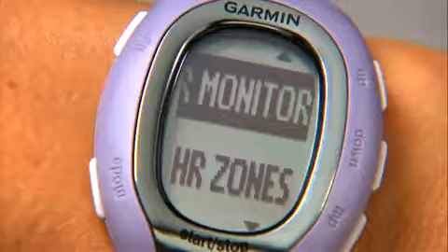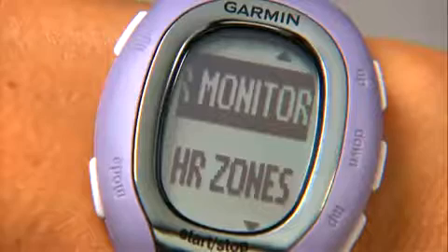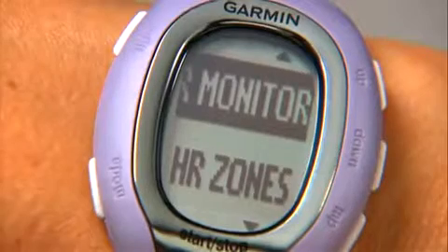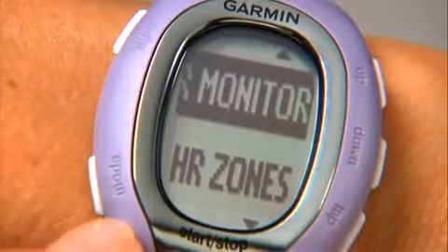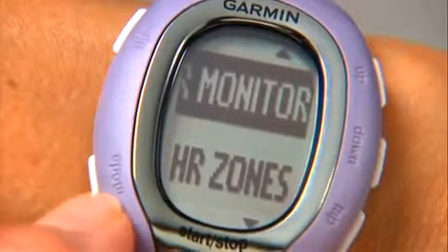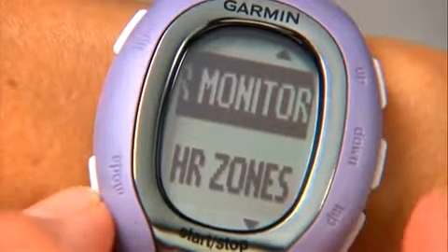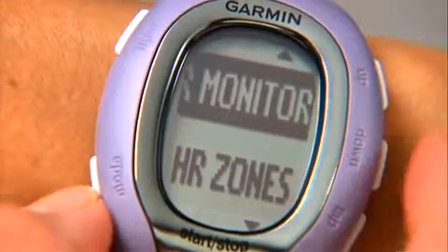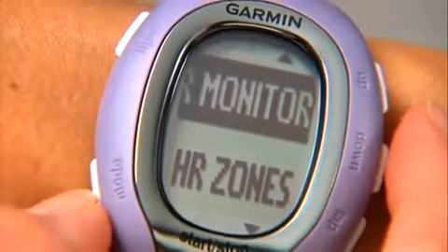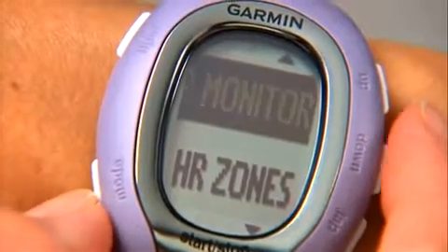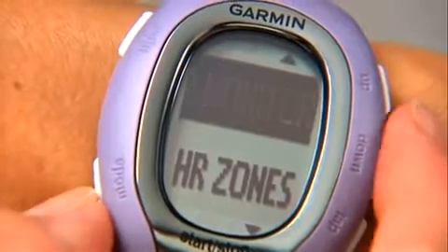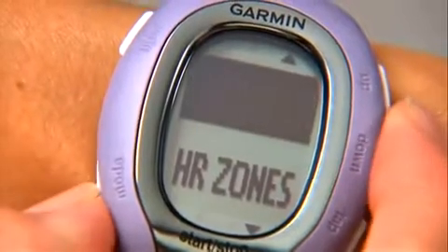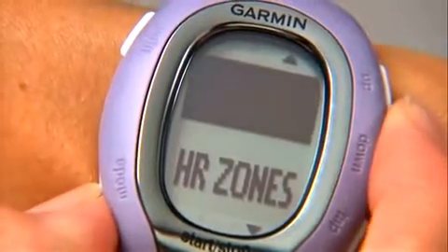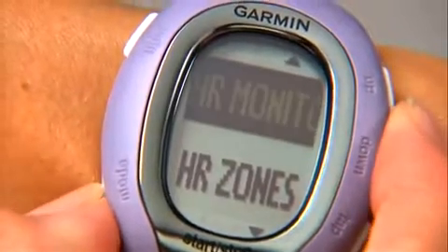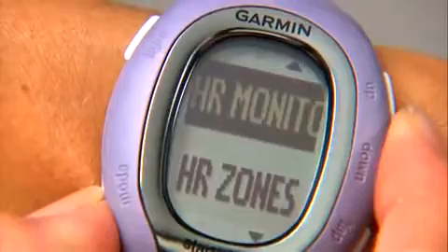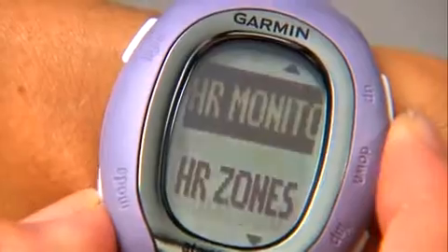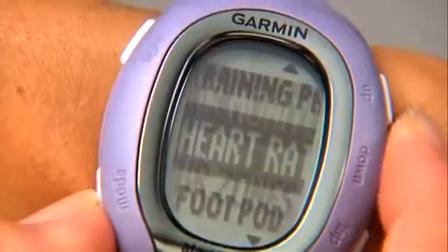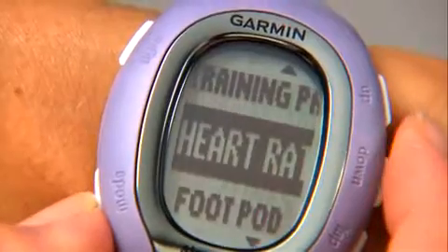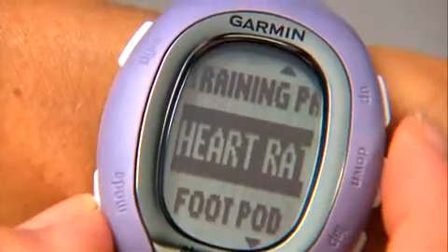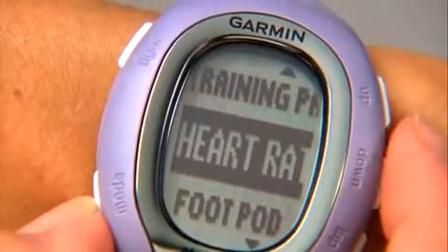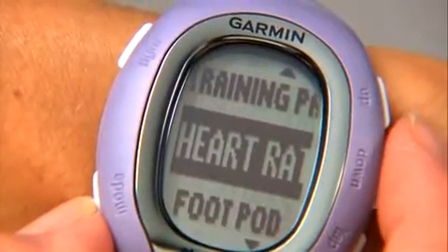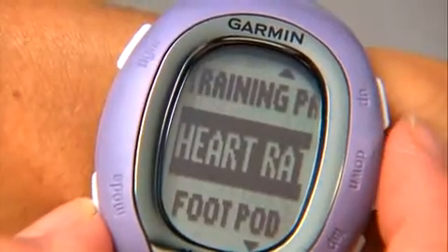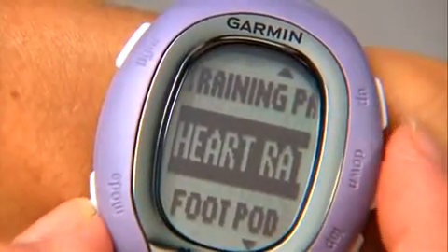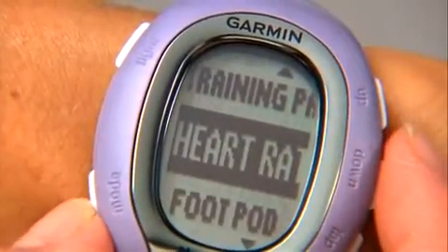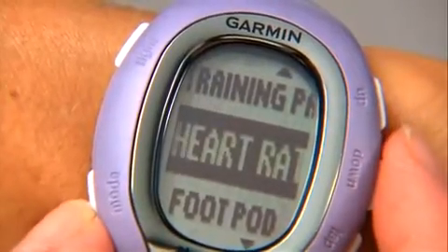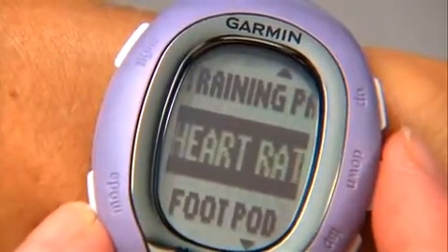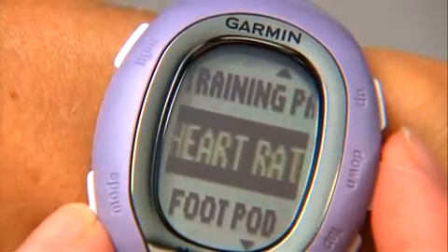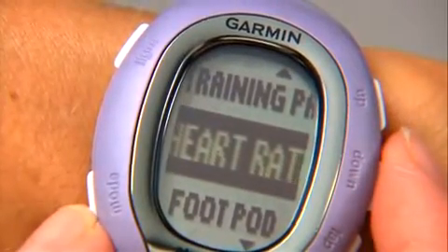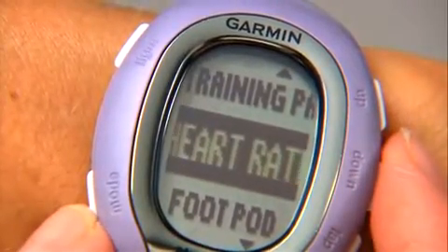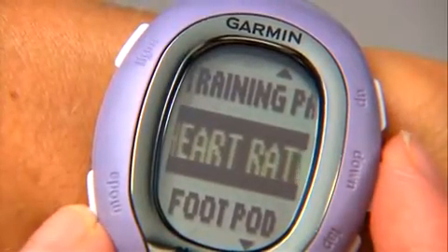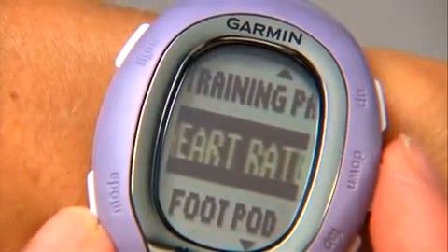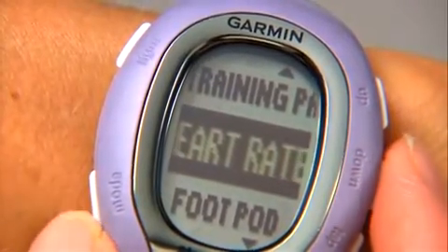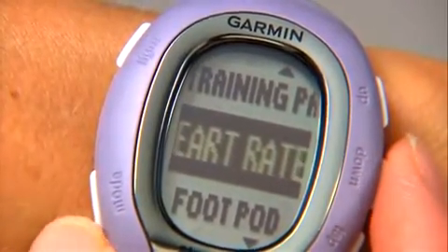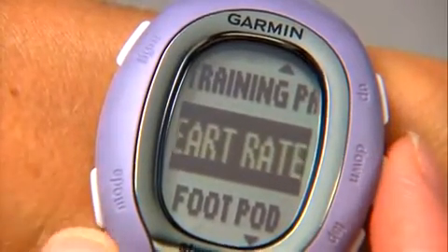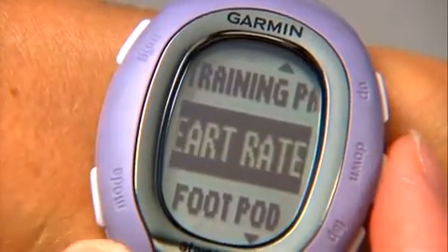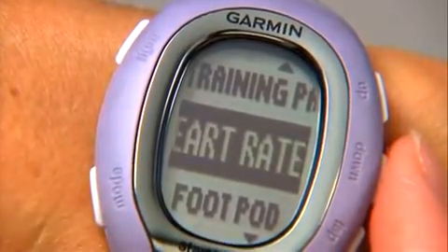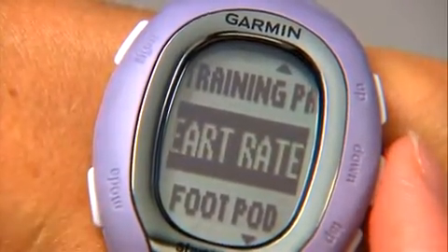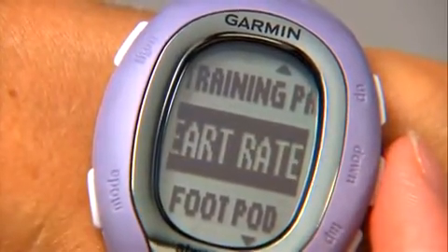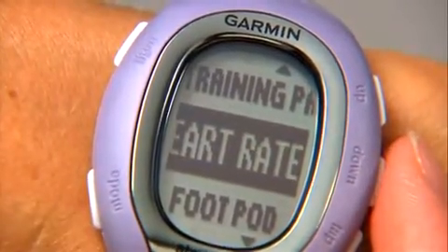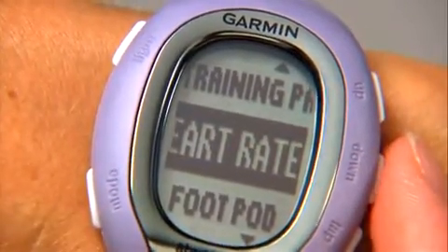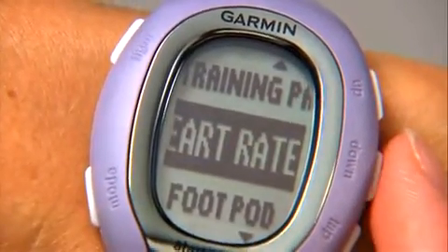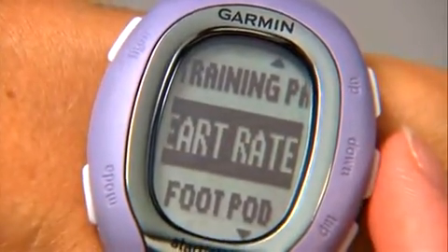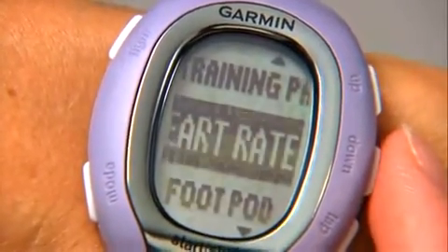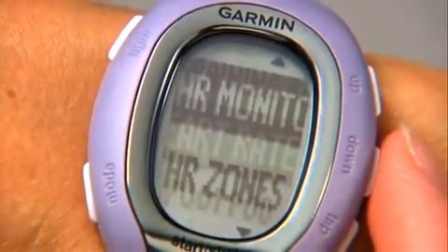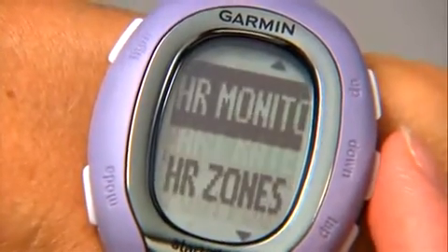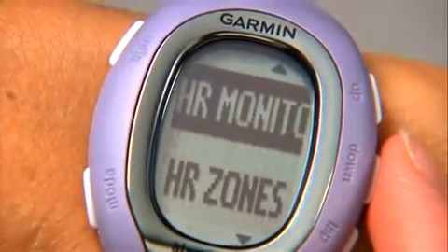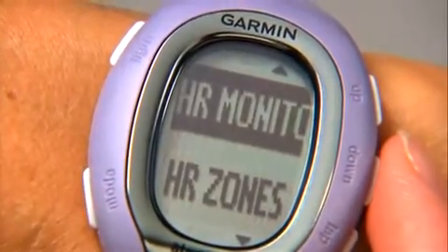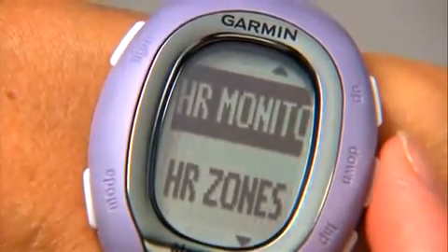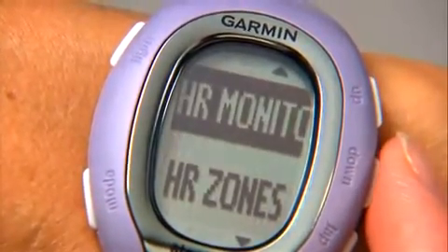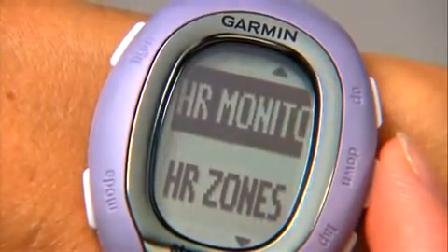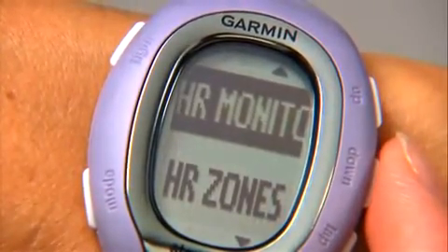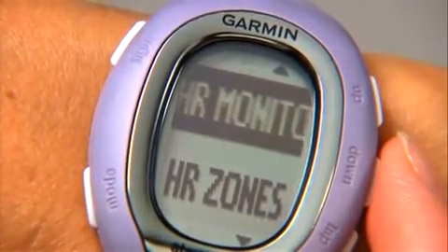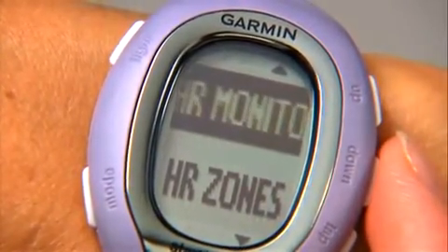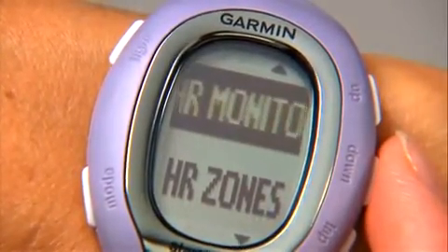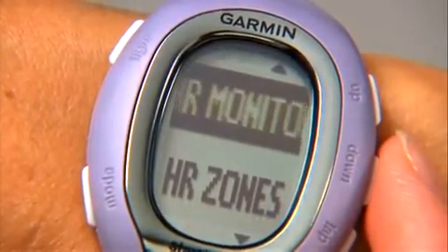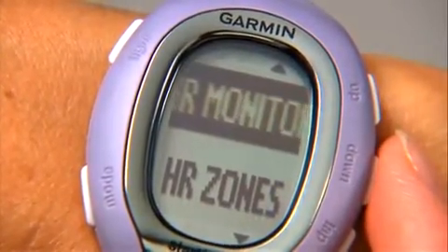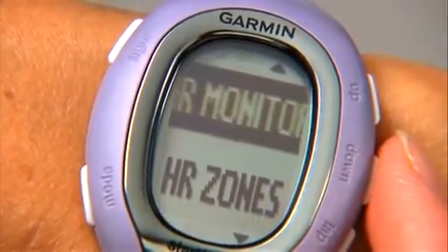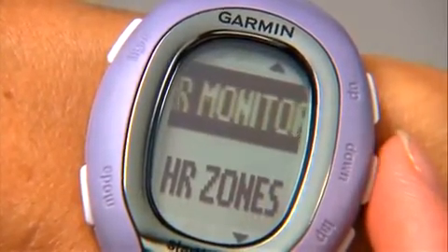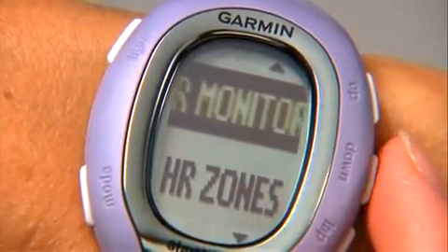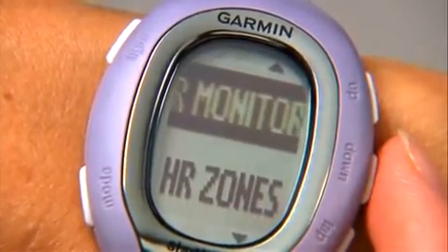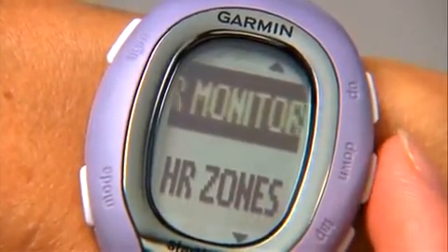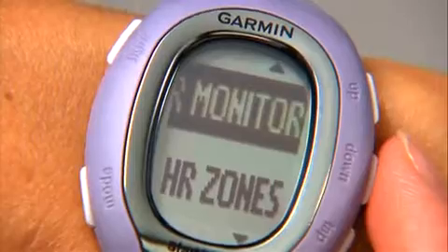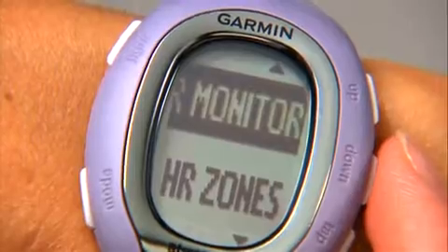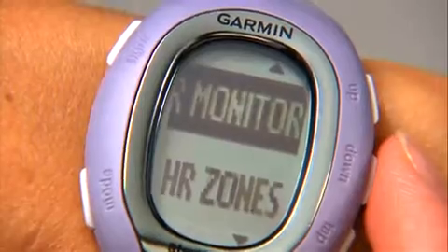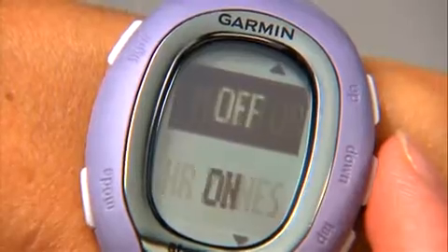Press the mode button on the FR-60 to get to the training page. At the top of the screen, you should see a heart rate icon.